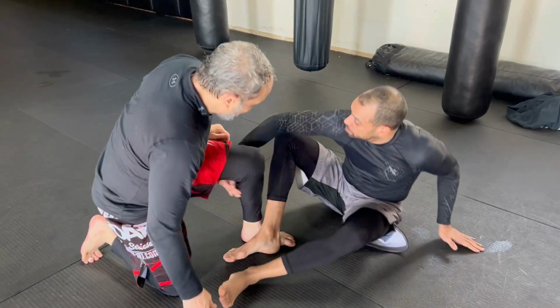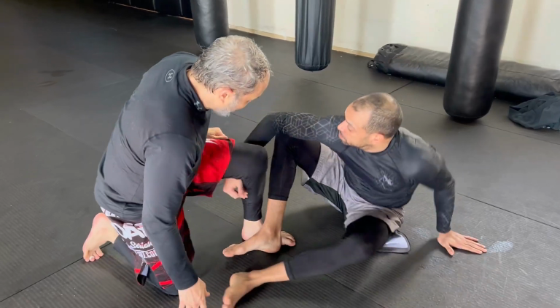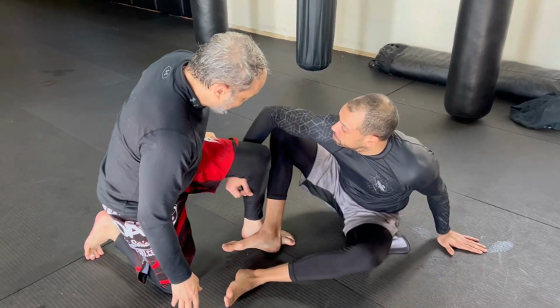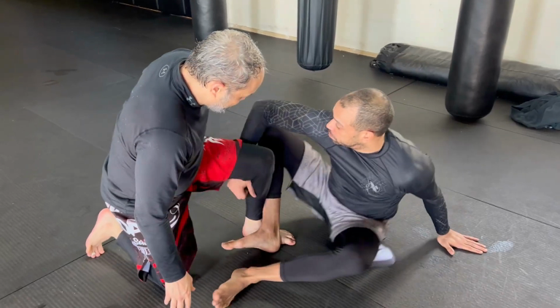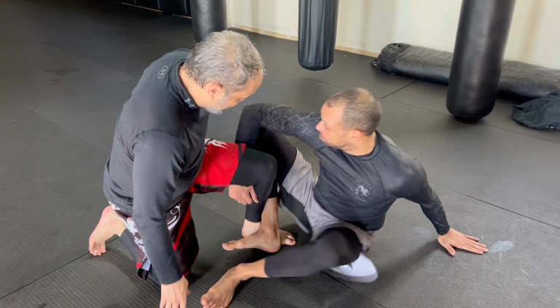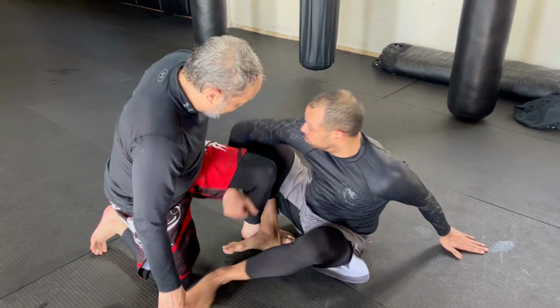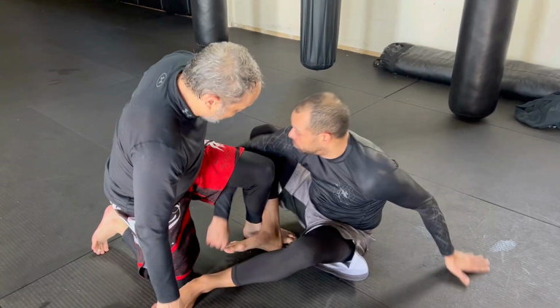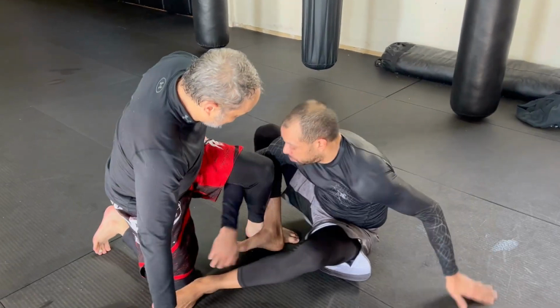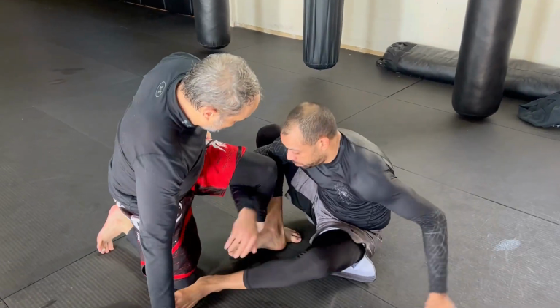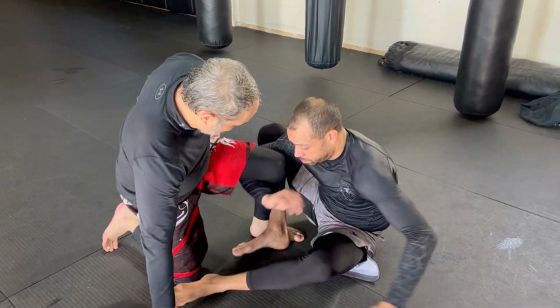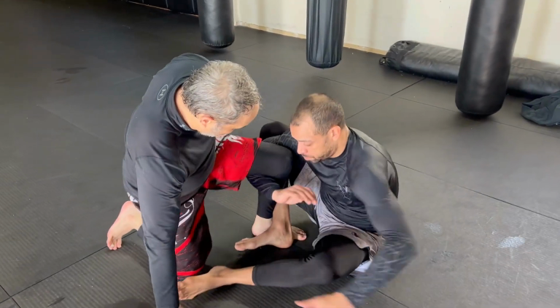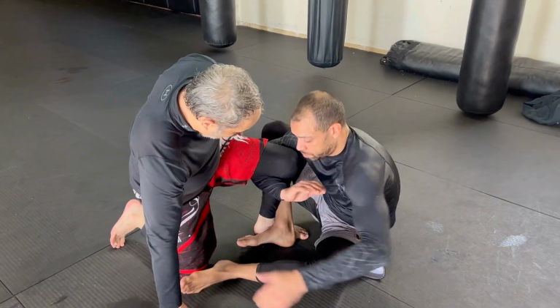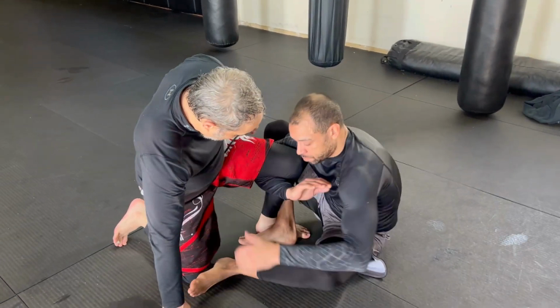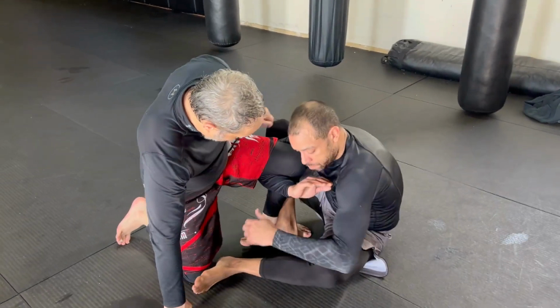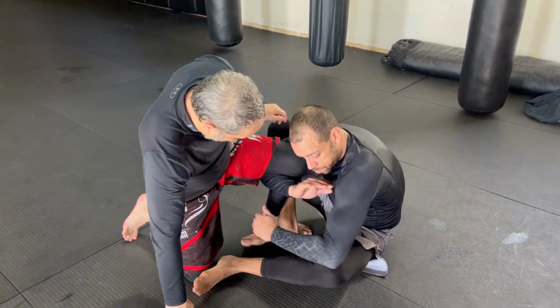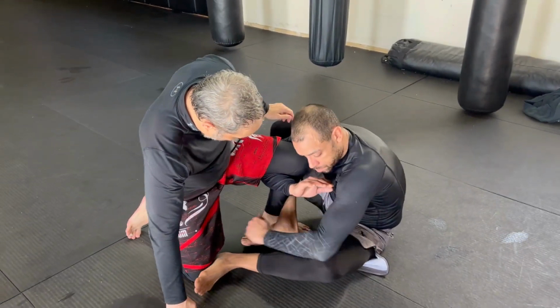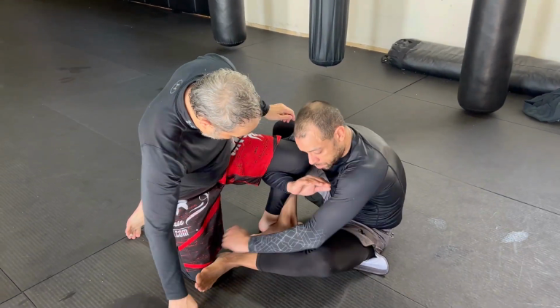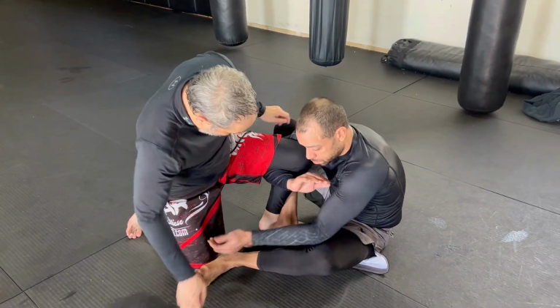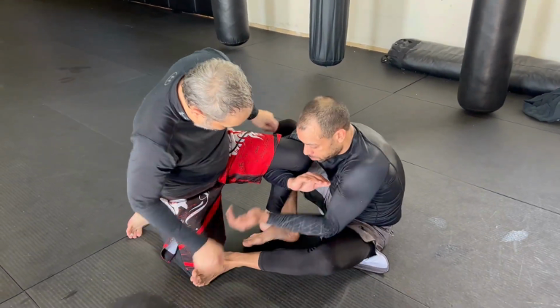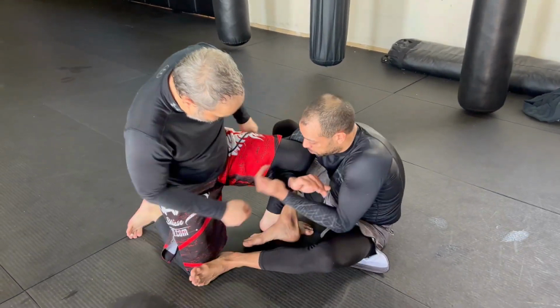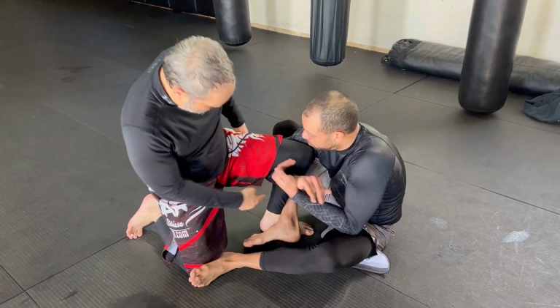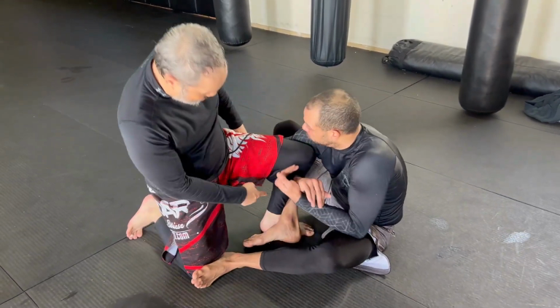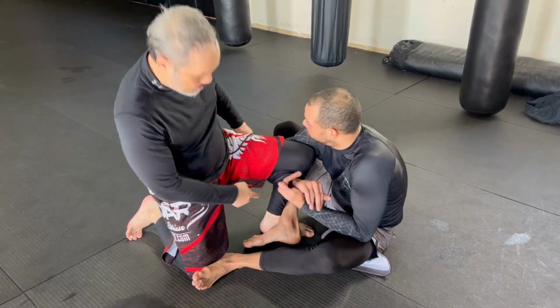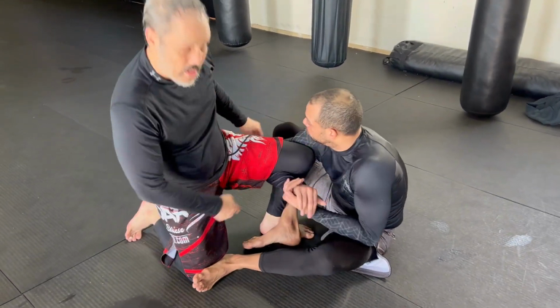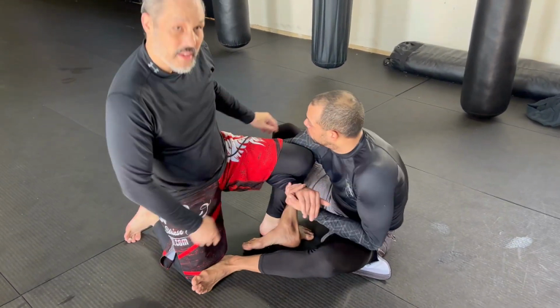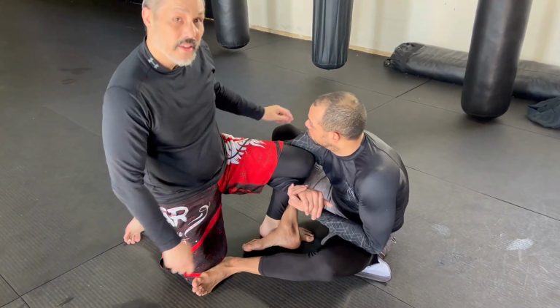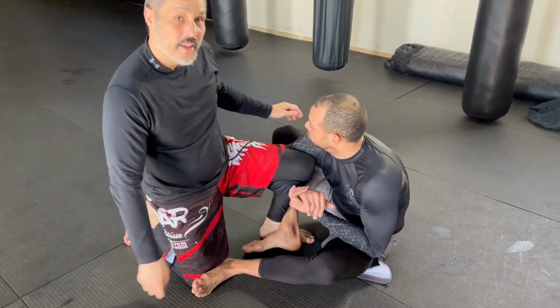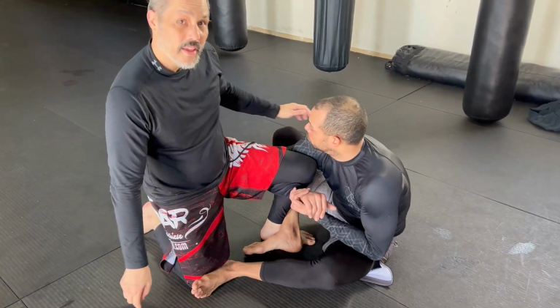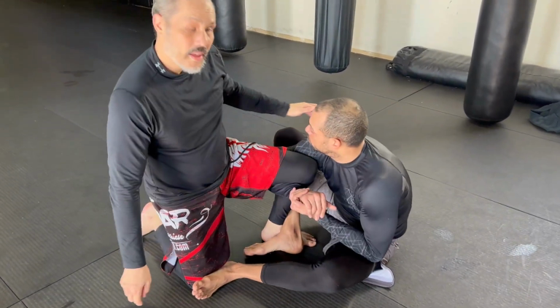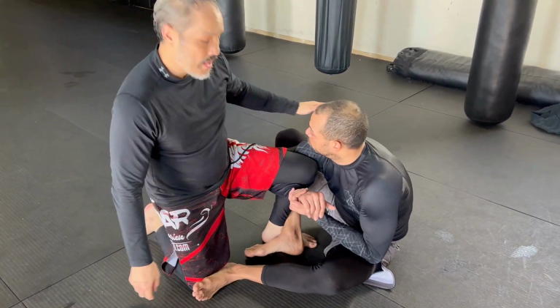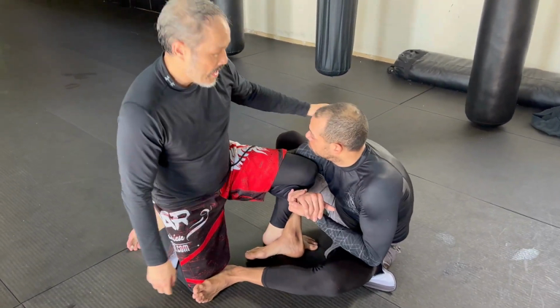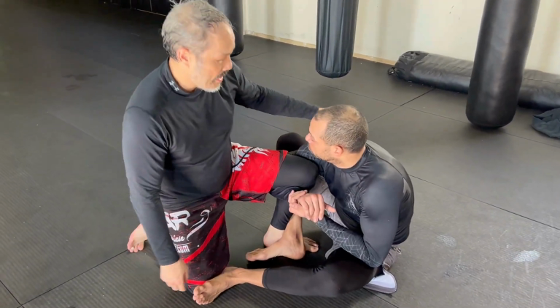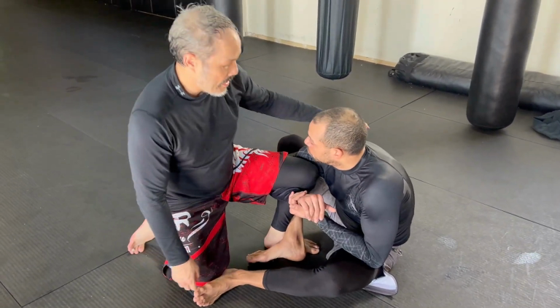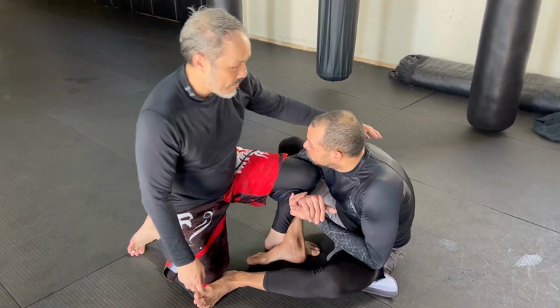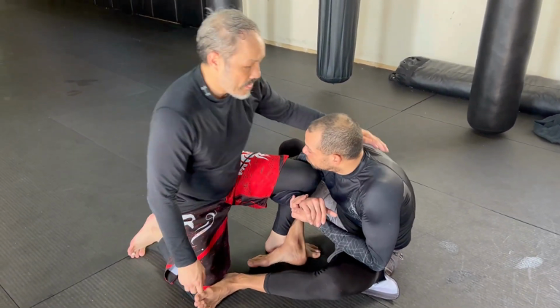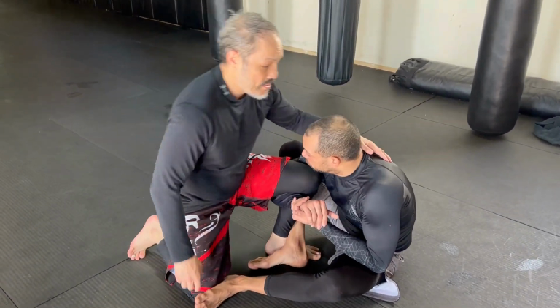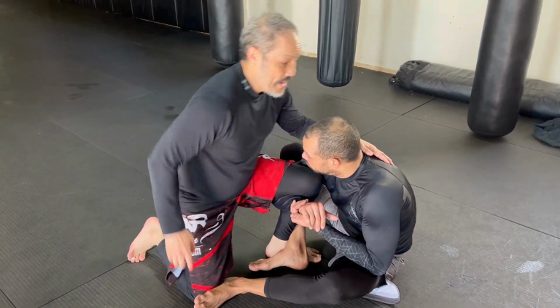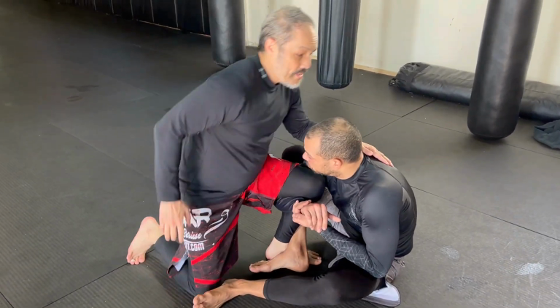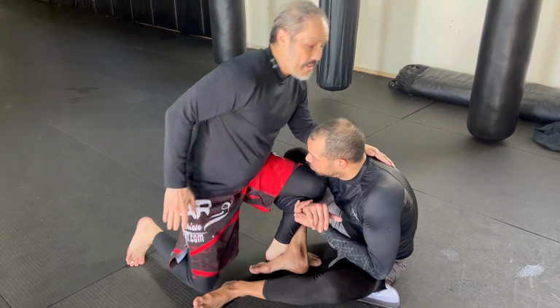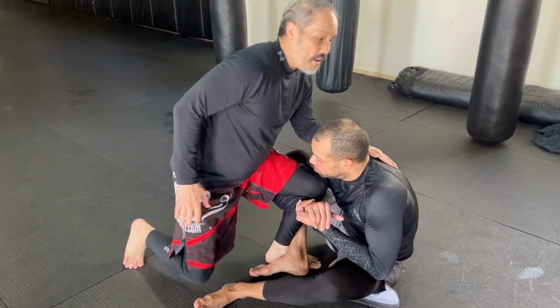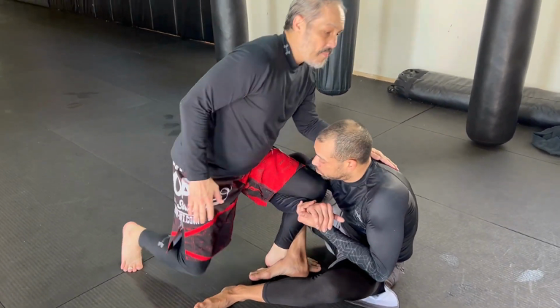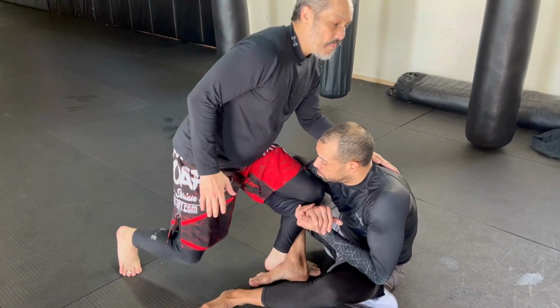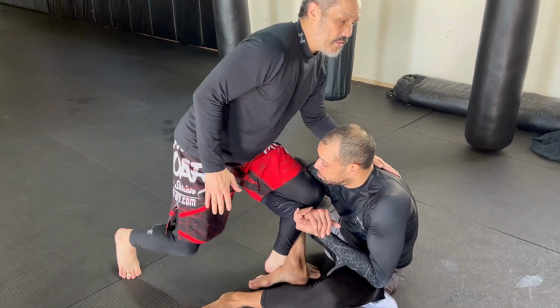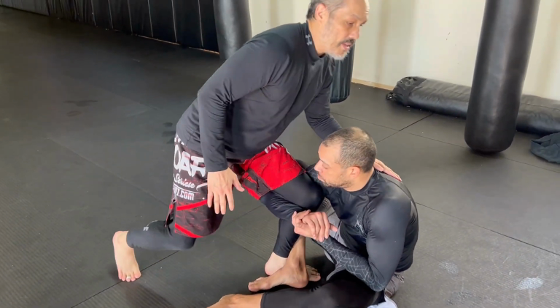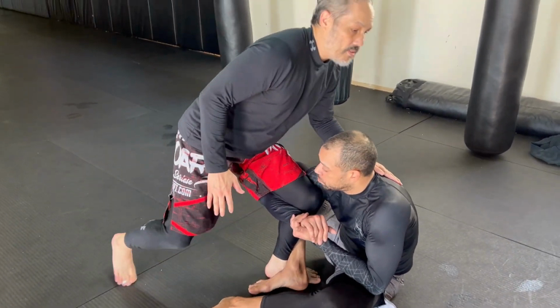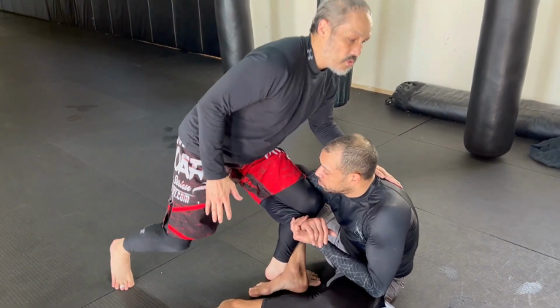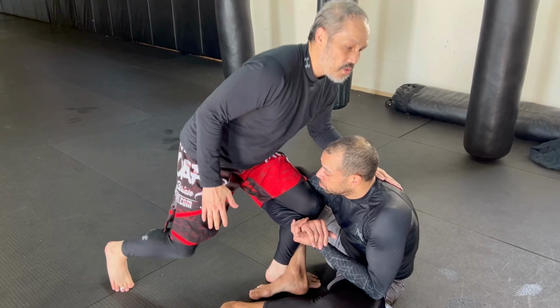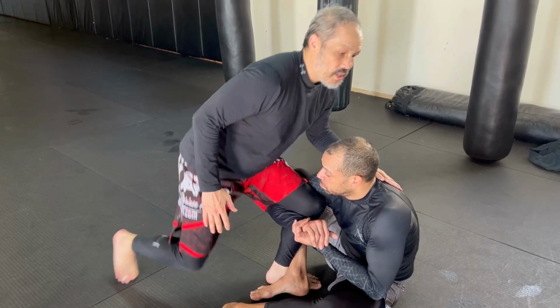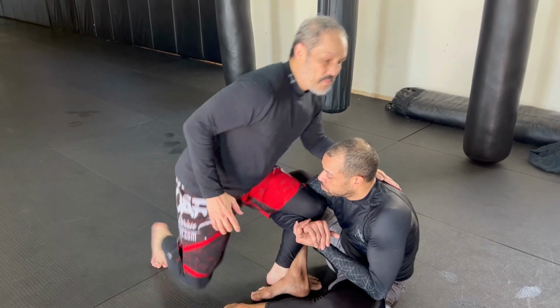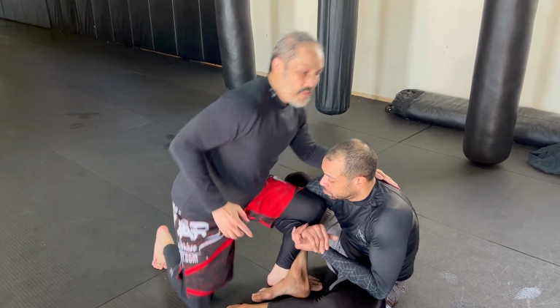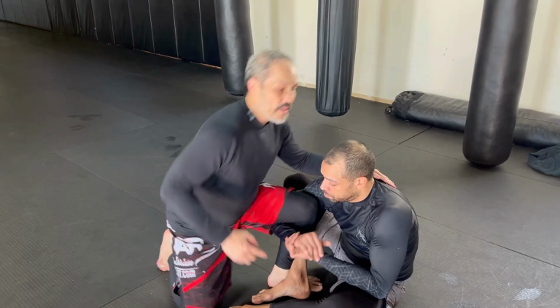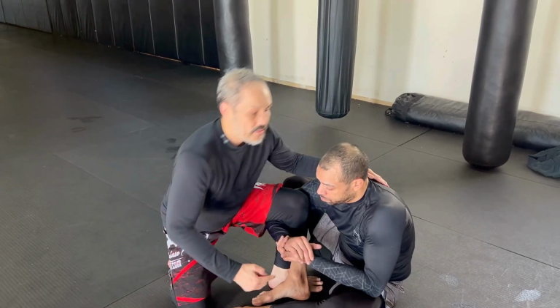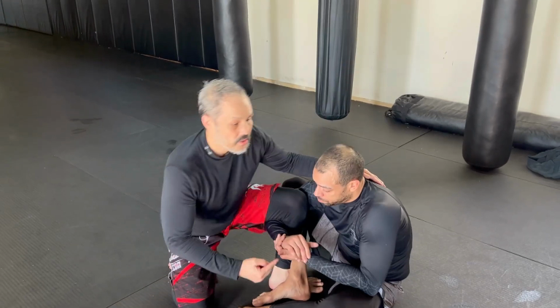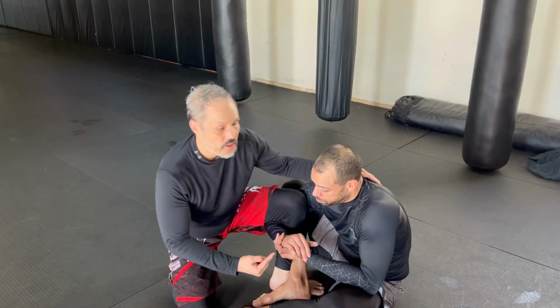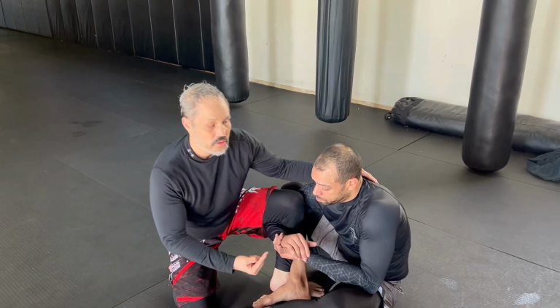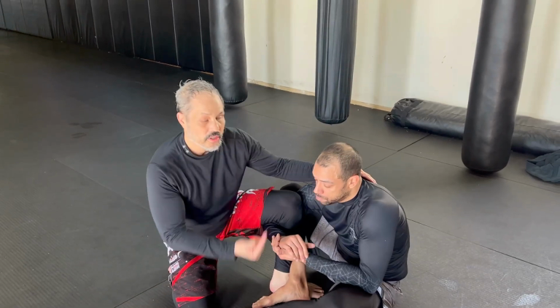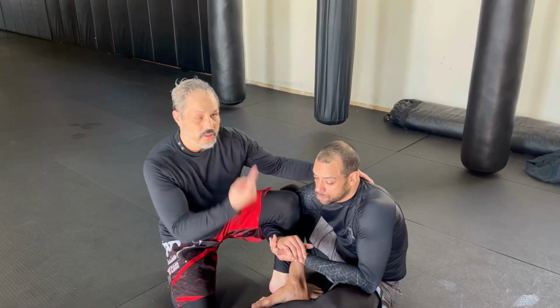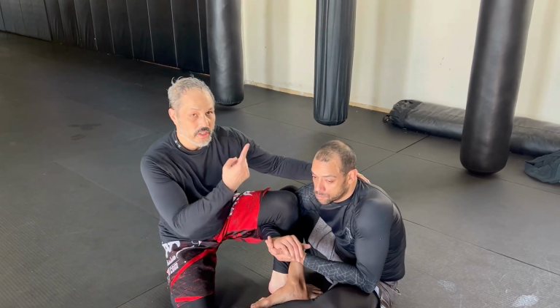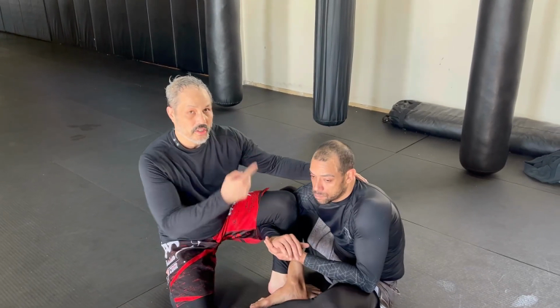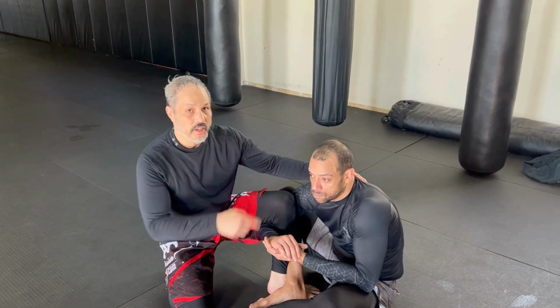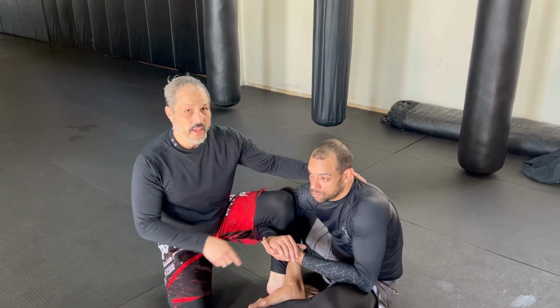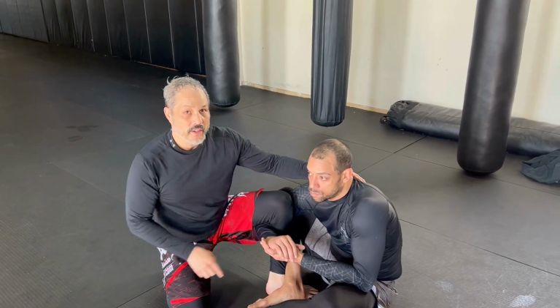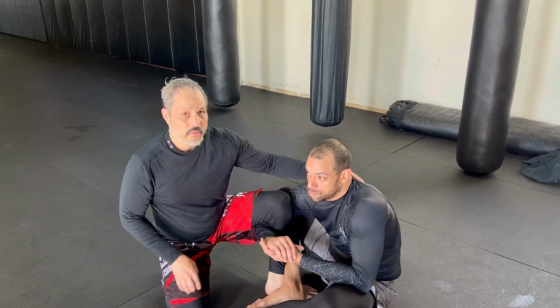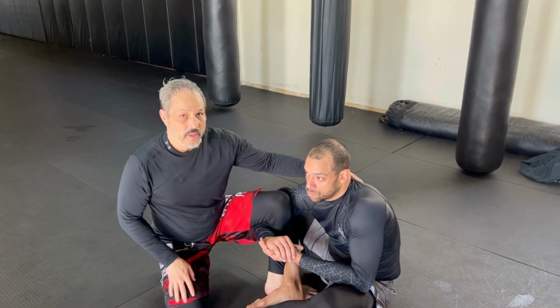He's got a deep shin-on-shin on me. And if I stand up, it's not so good because he'll do a single leg. So I'm going to get rid of this.